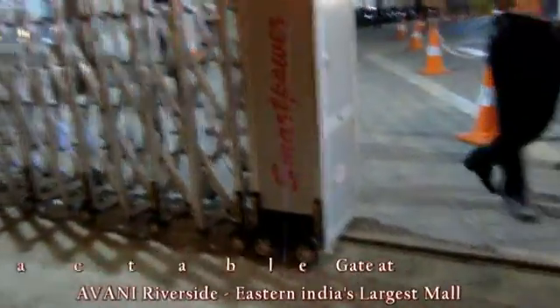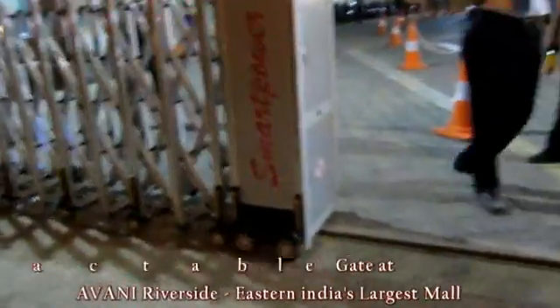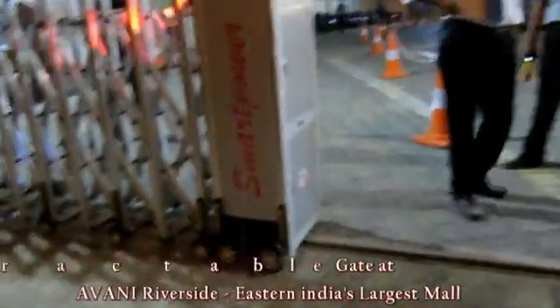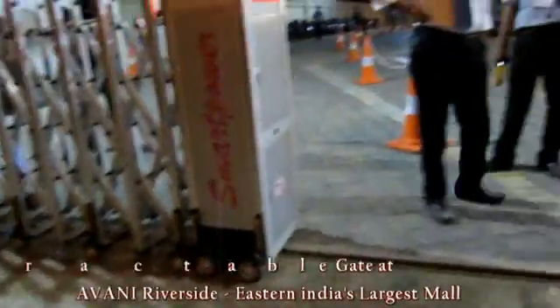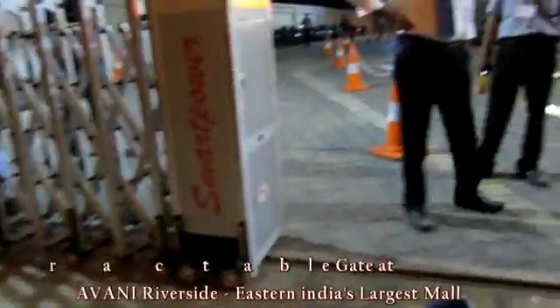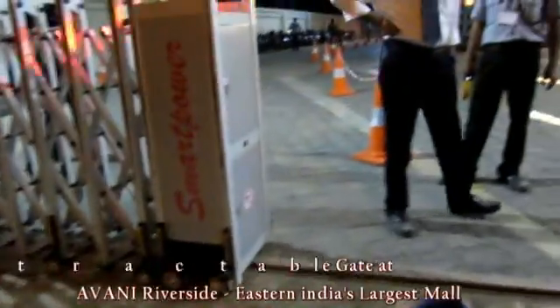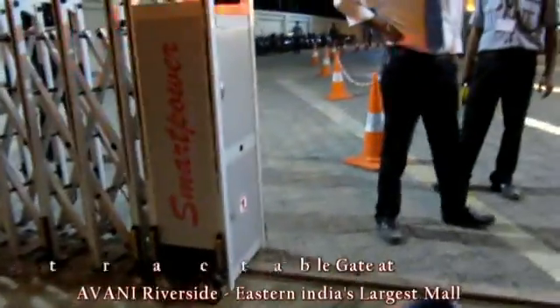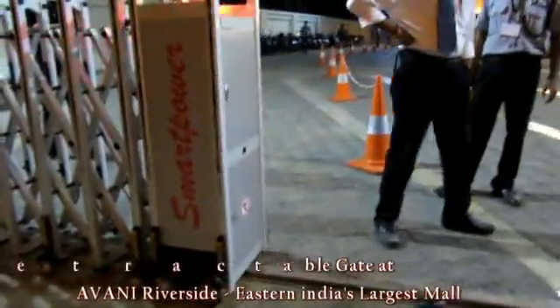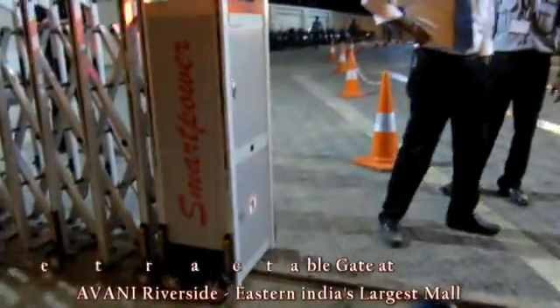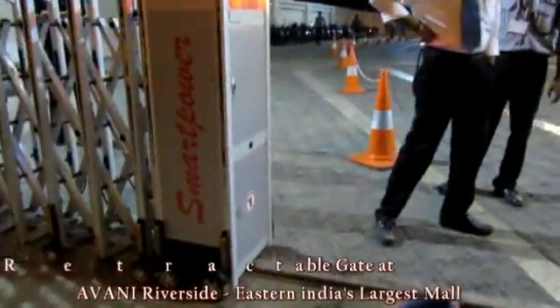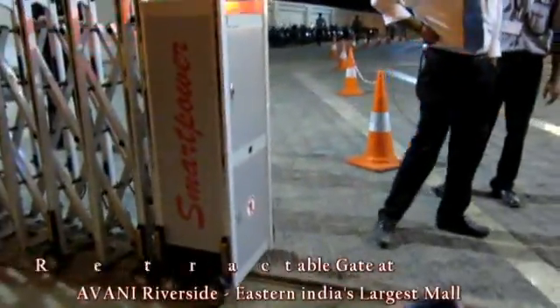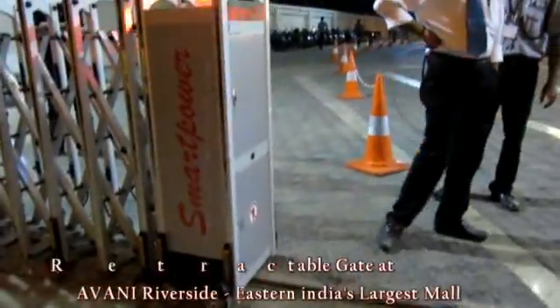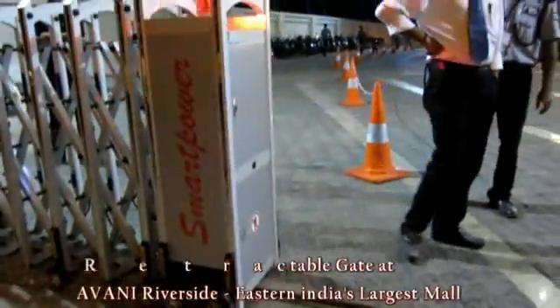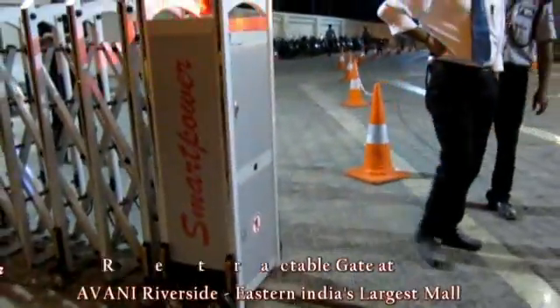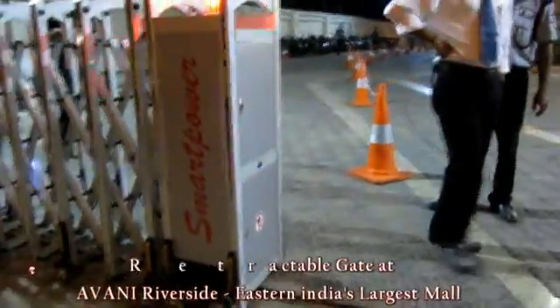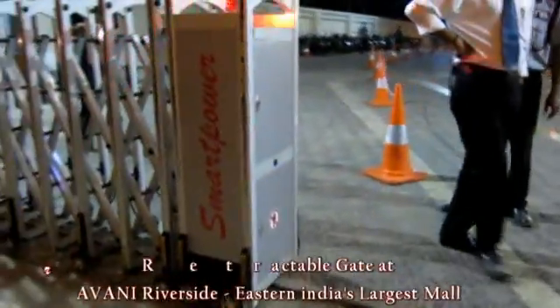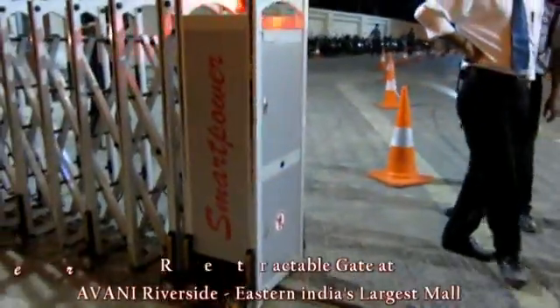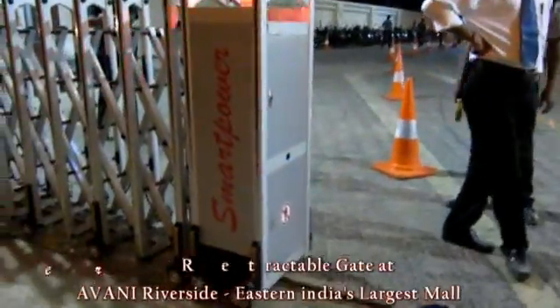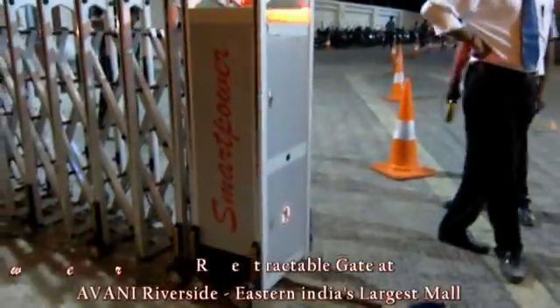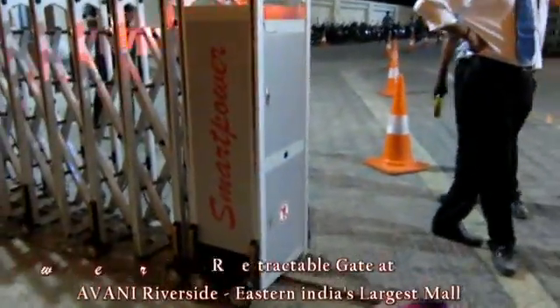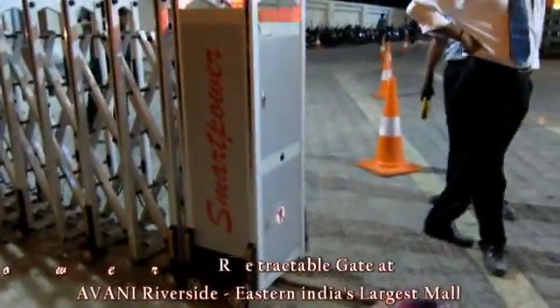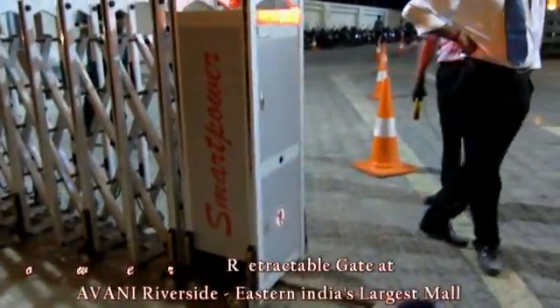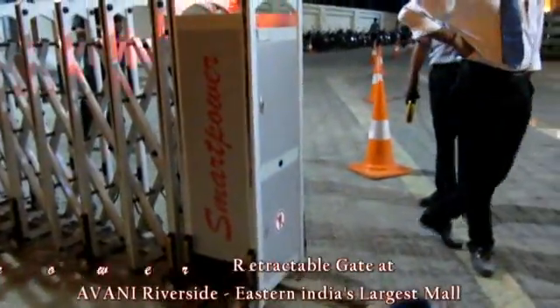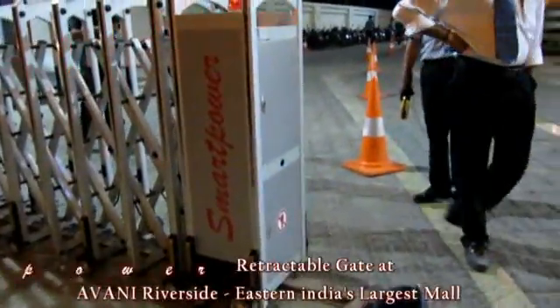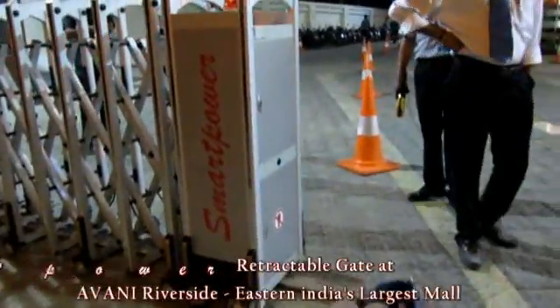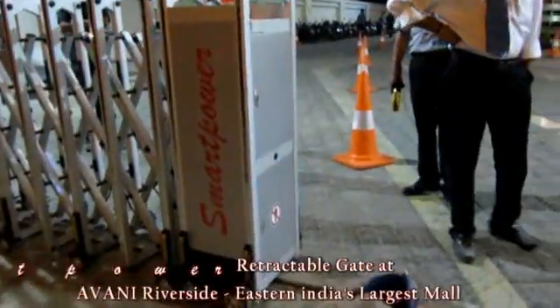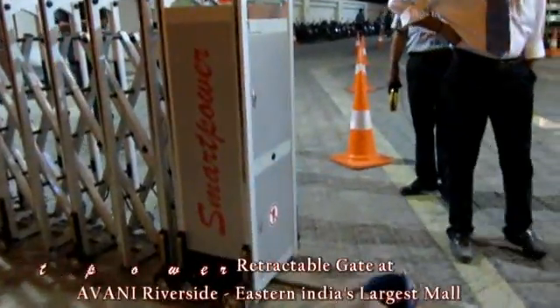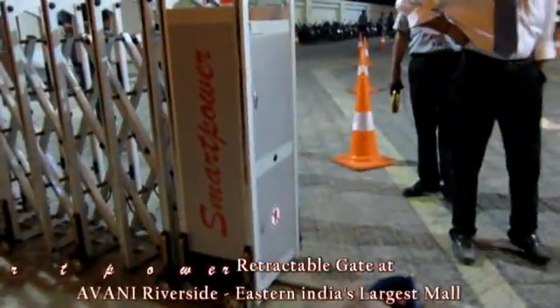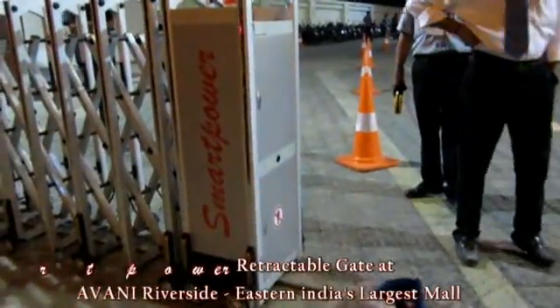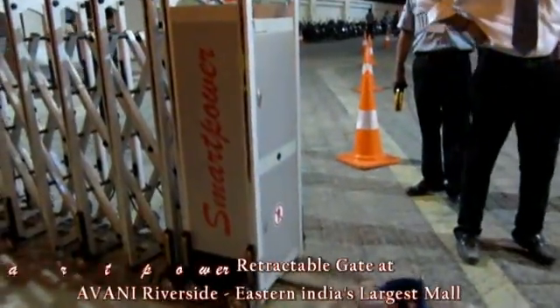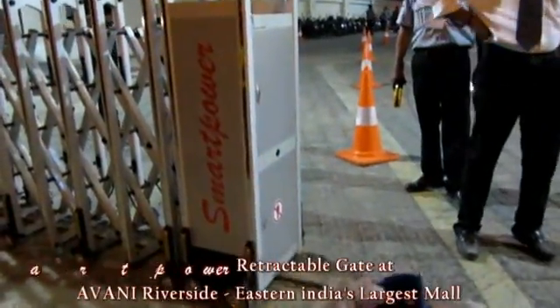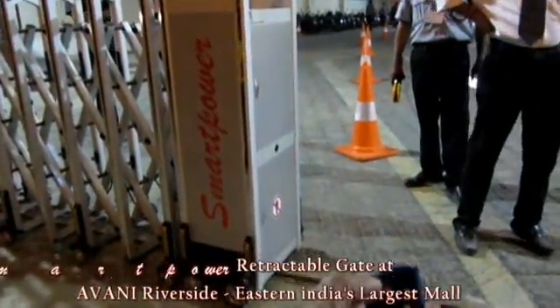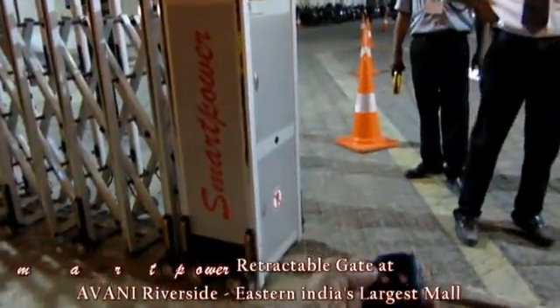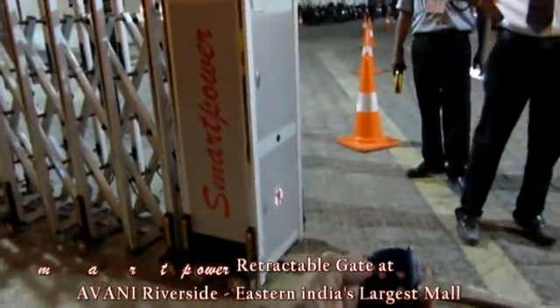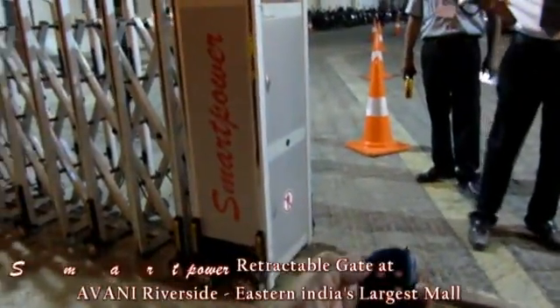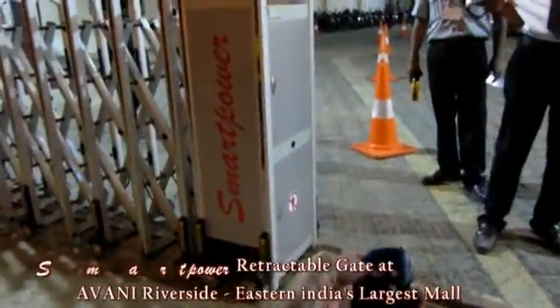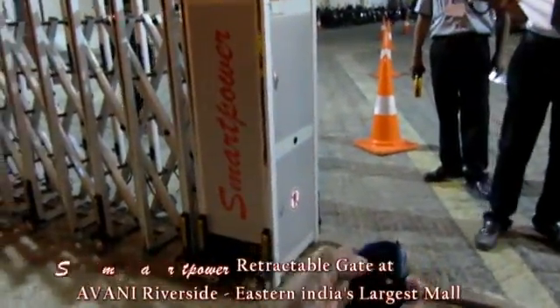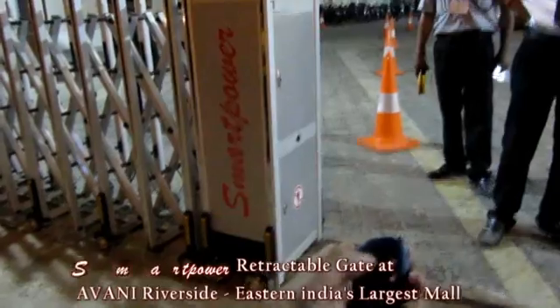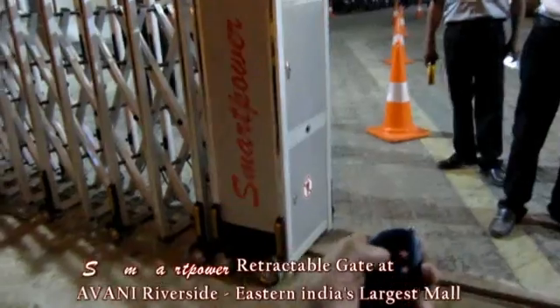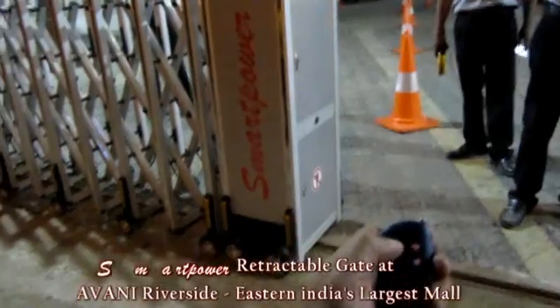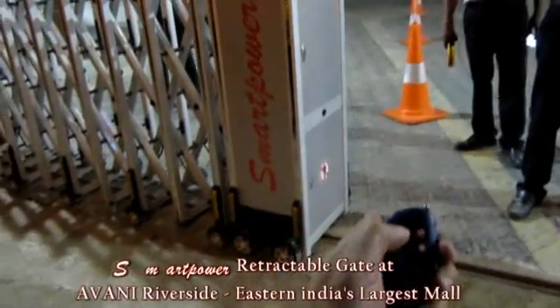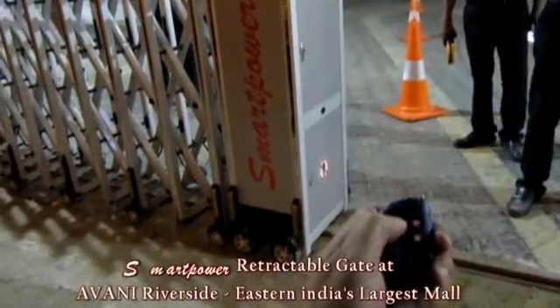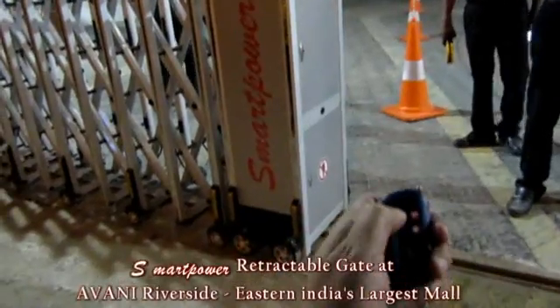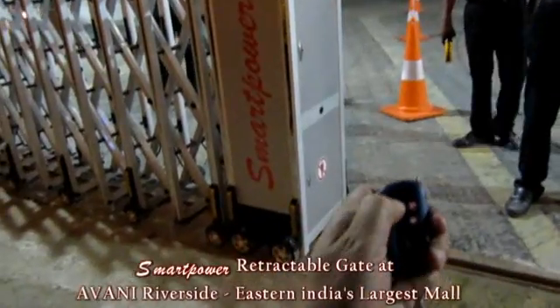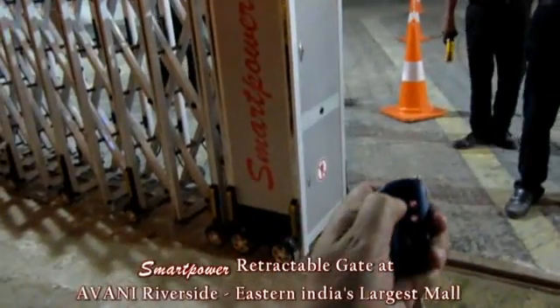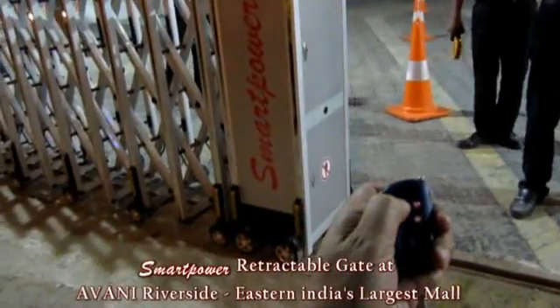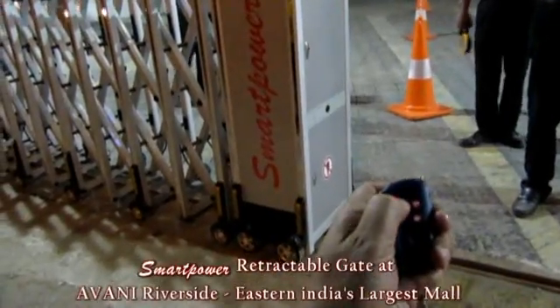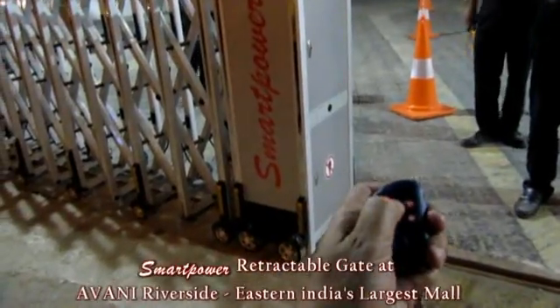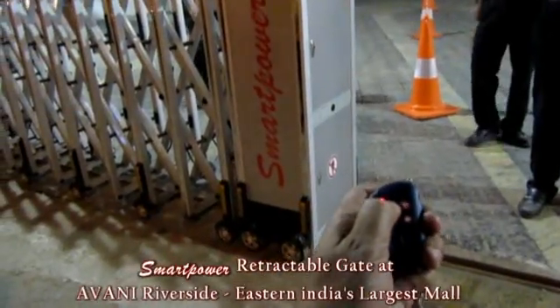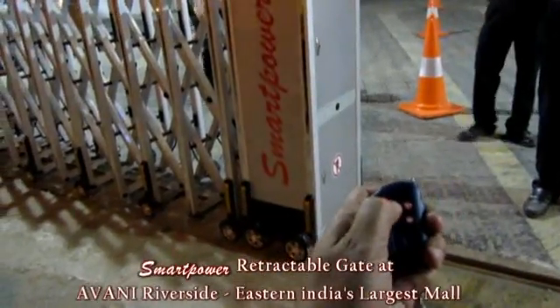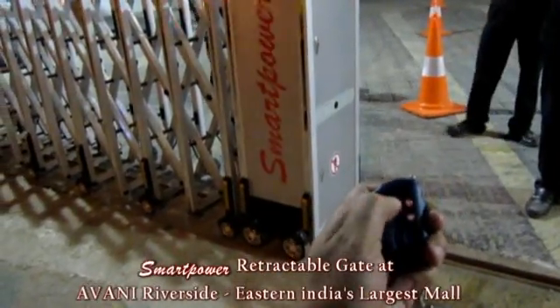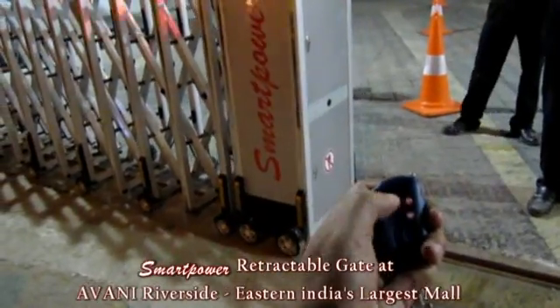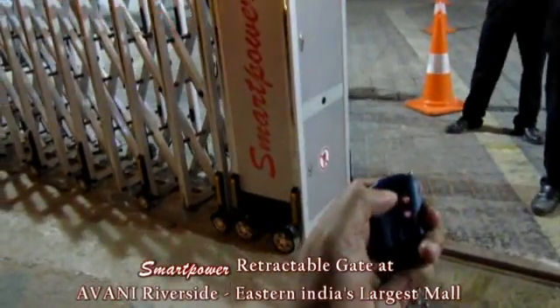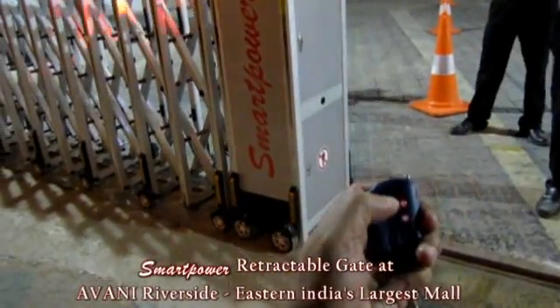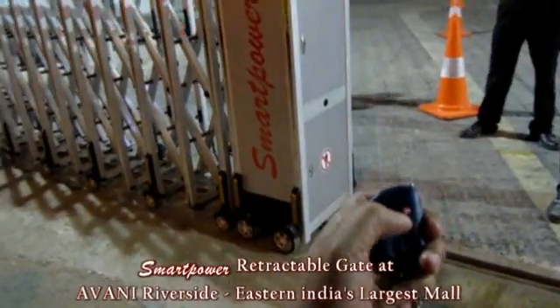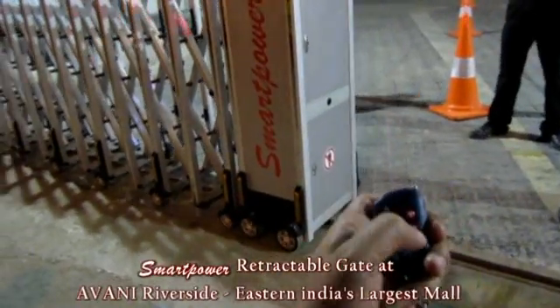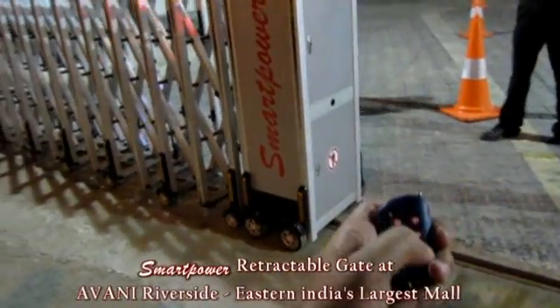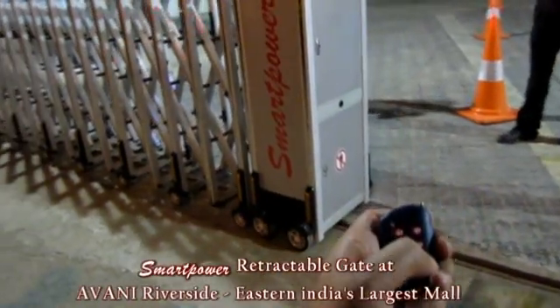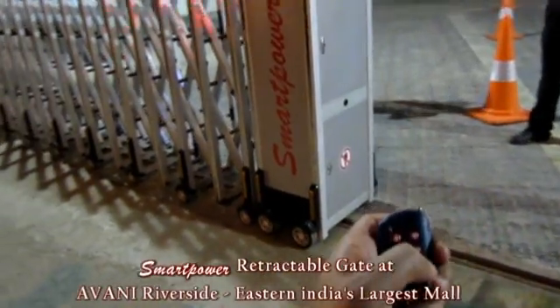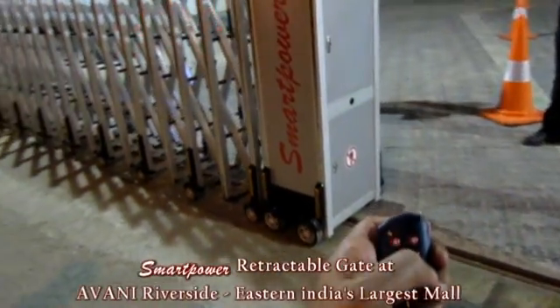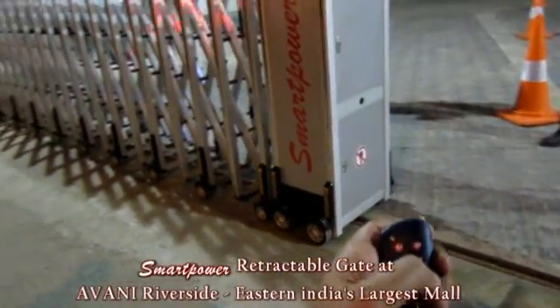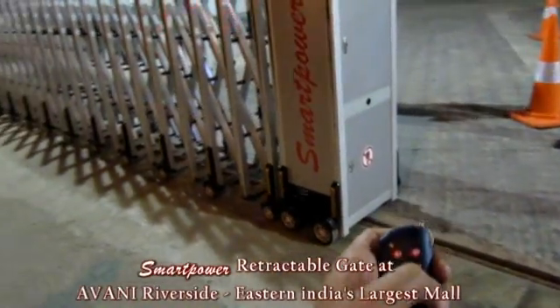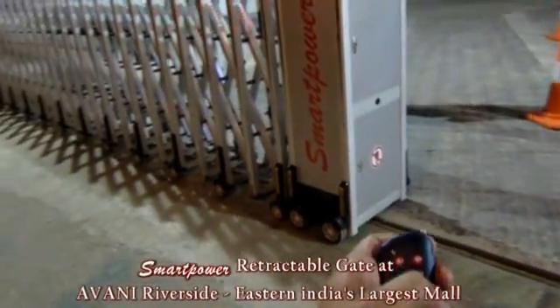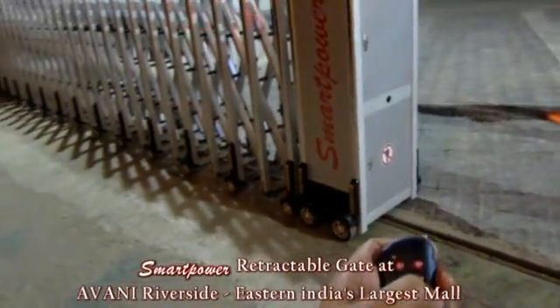When we press the remote stop, the gate is stopped. When we press the remote back, the gate will go back.